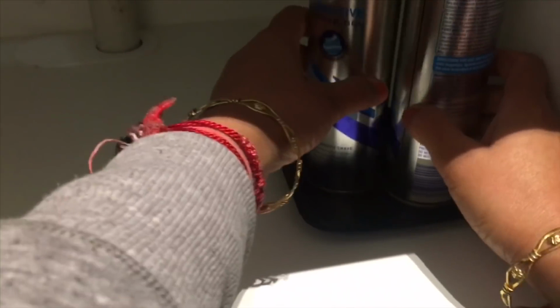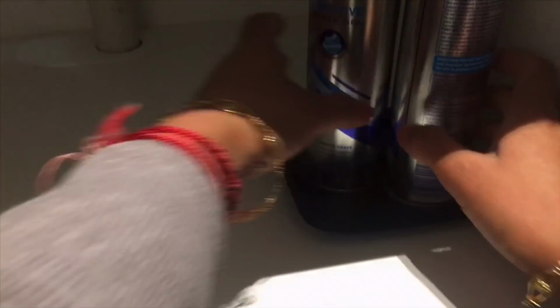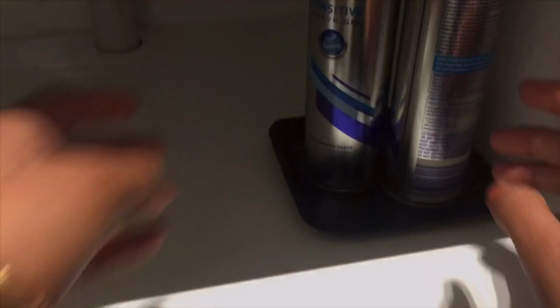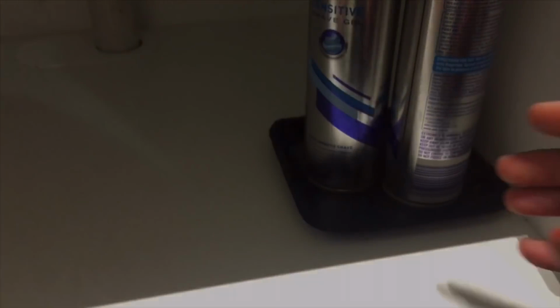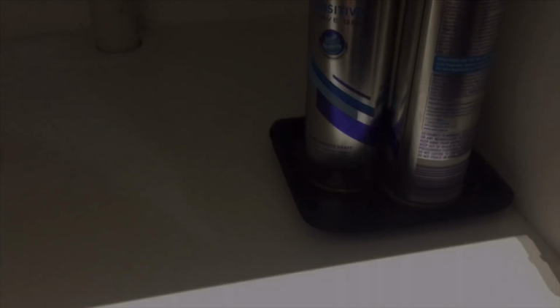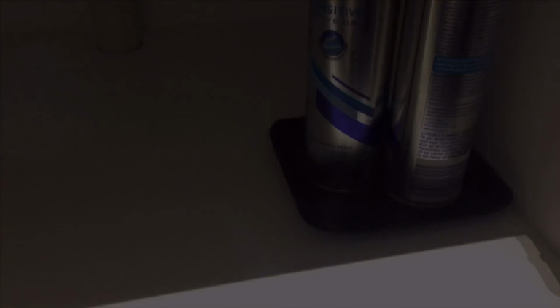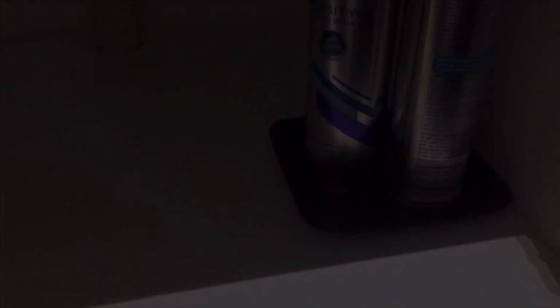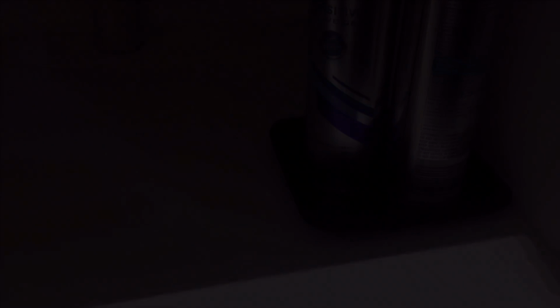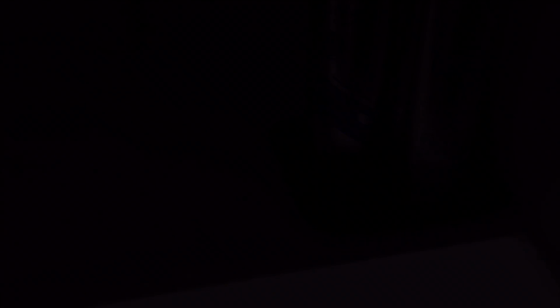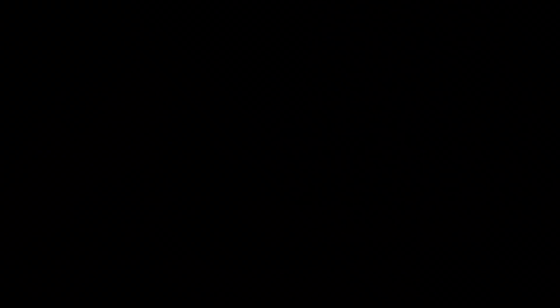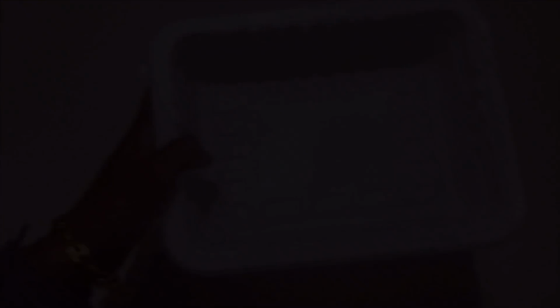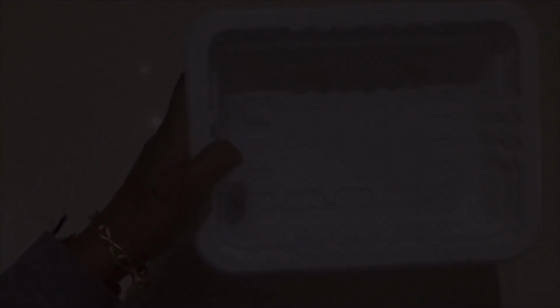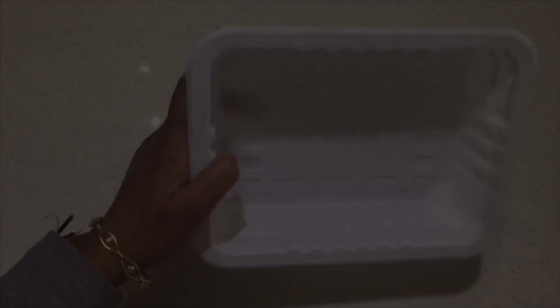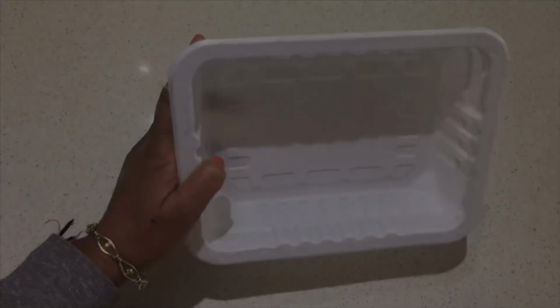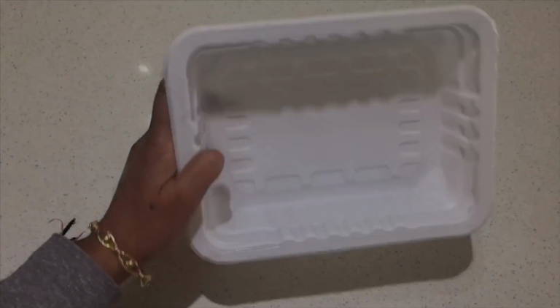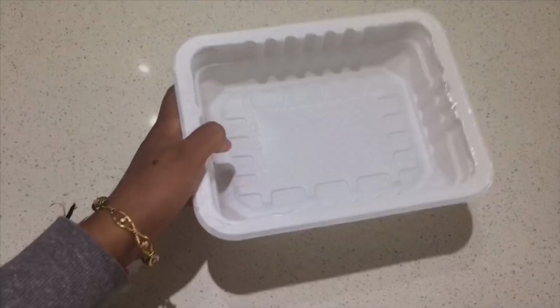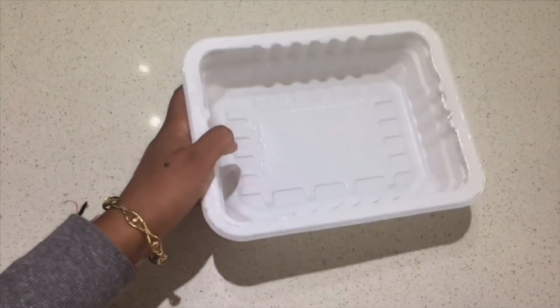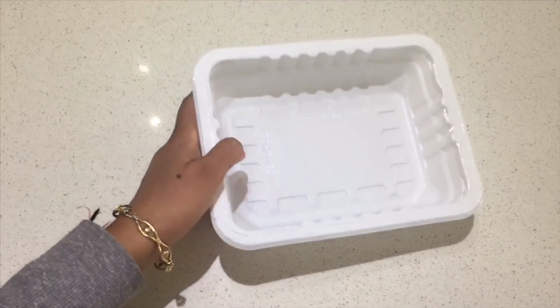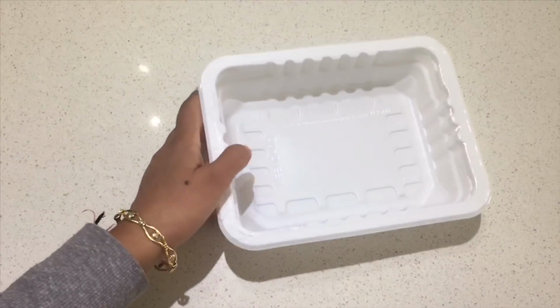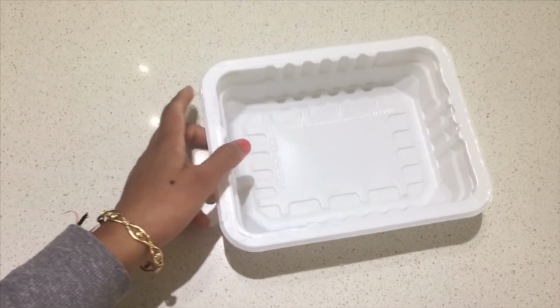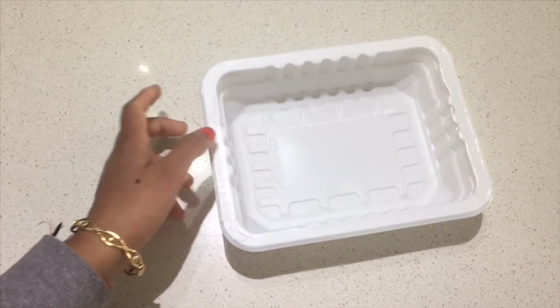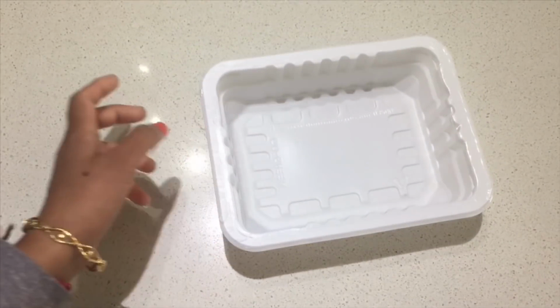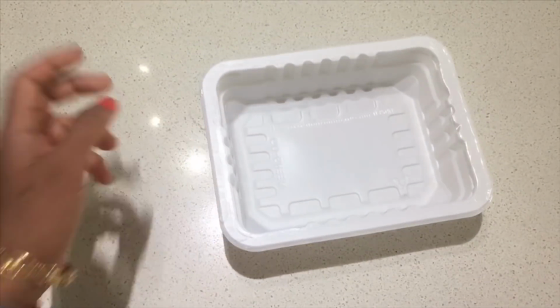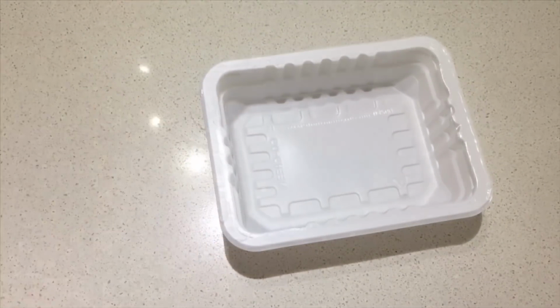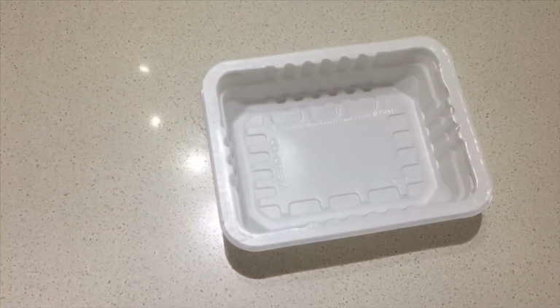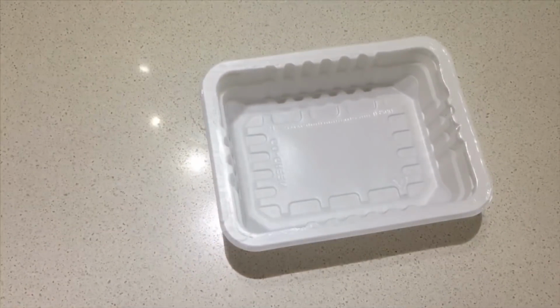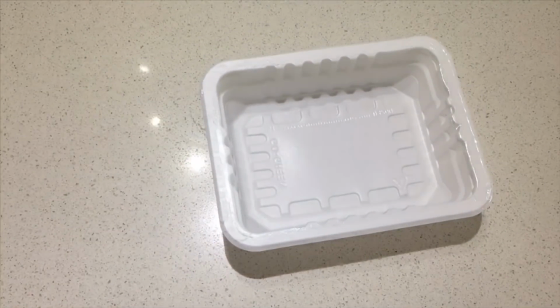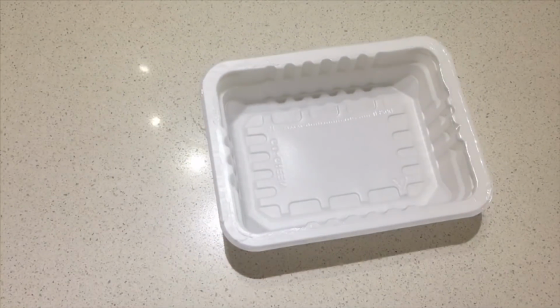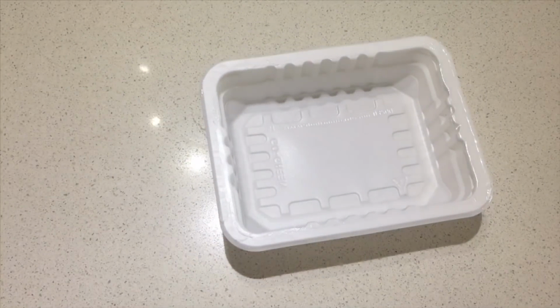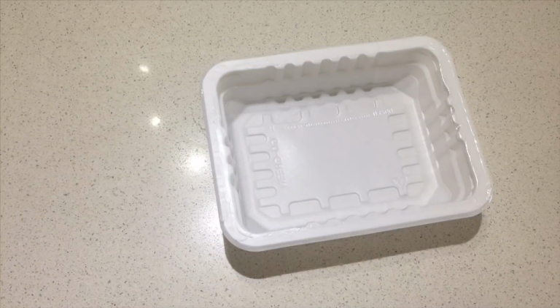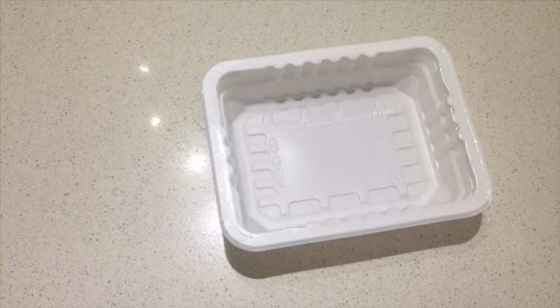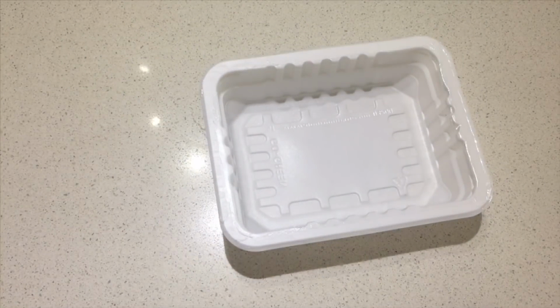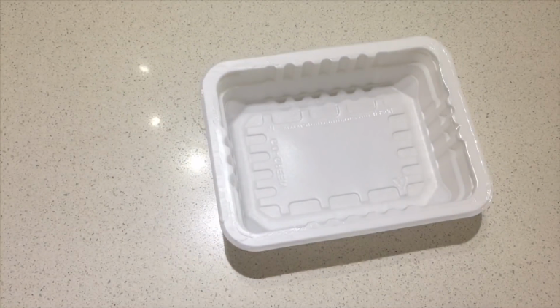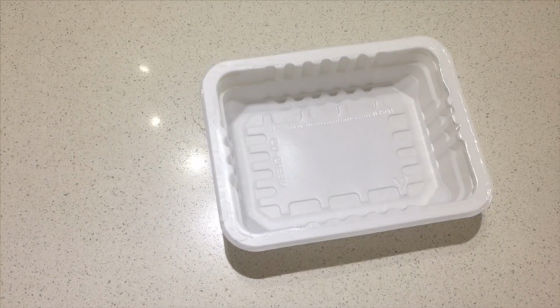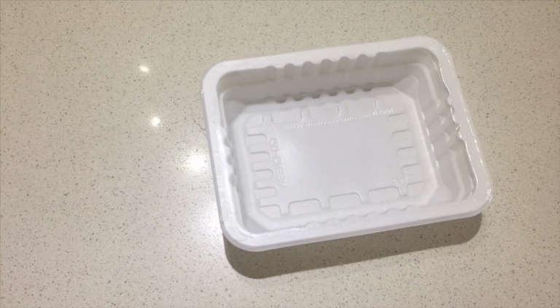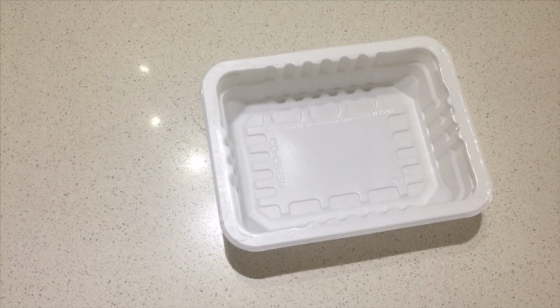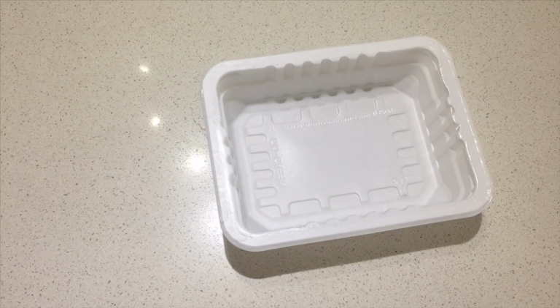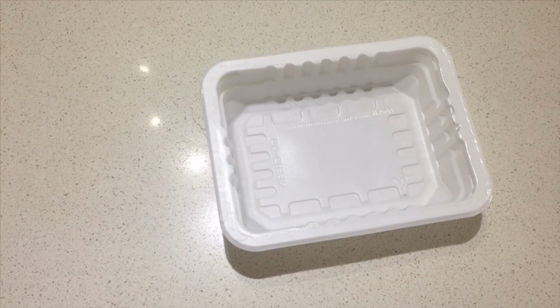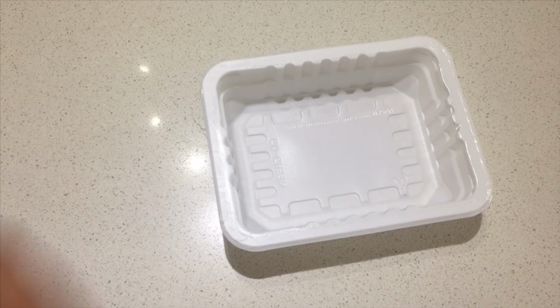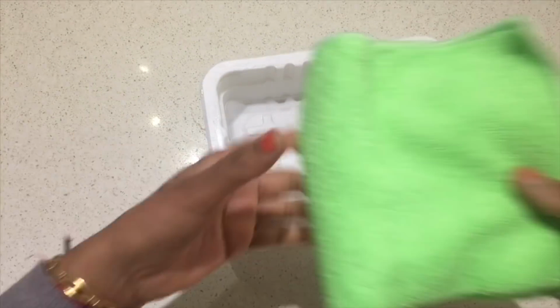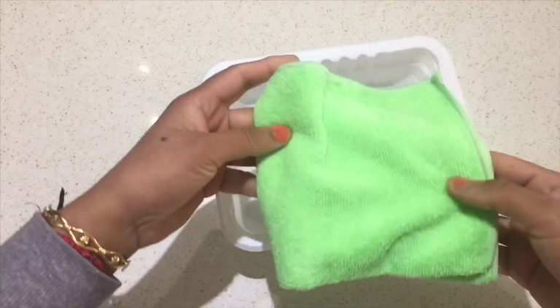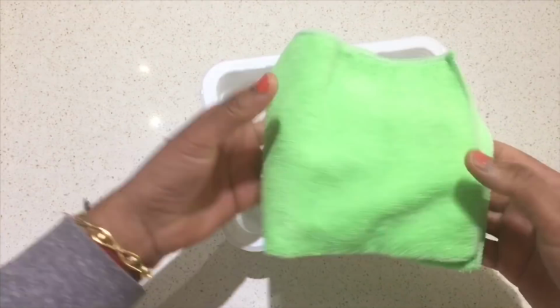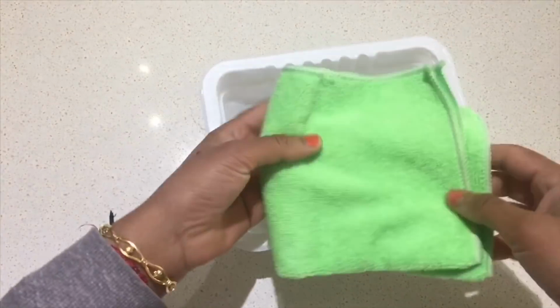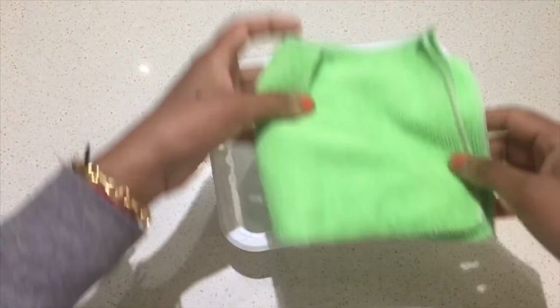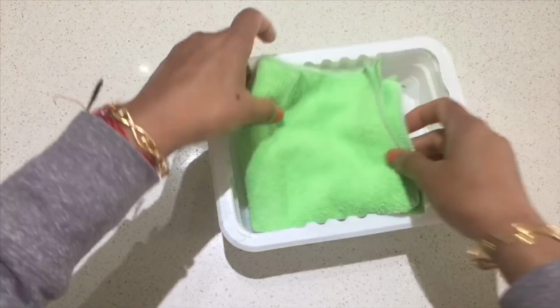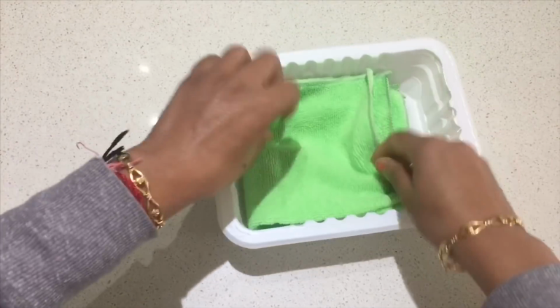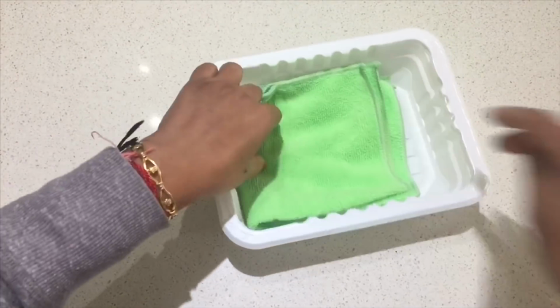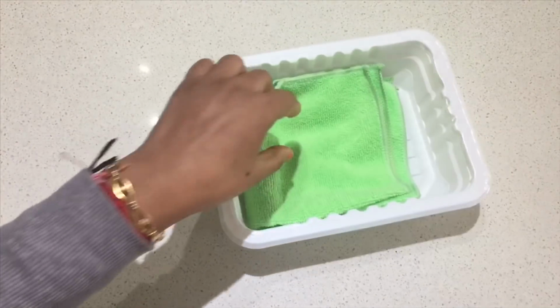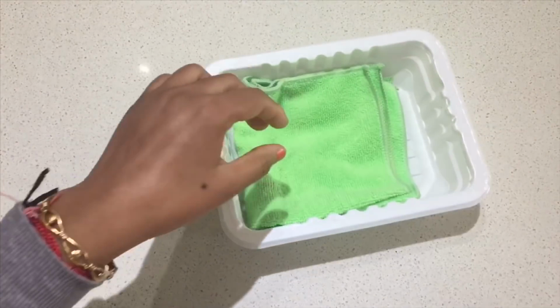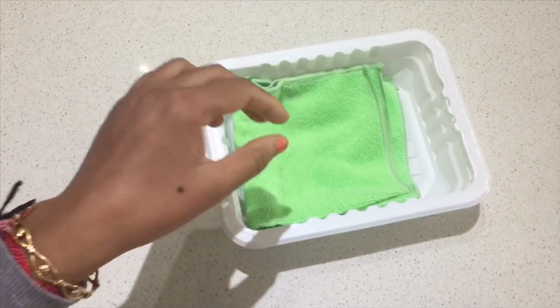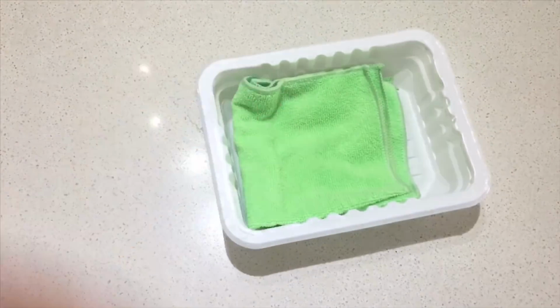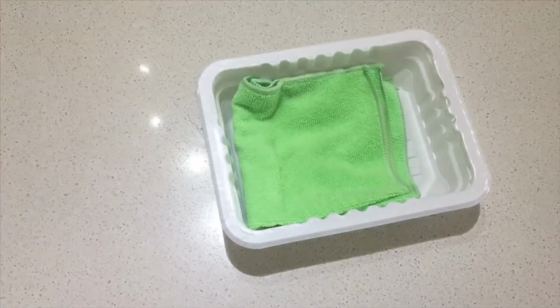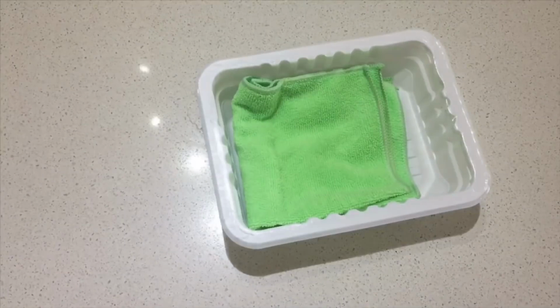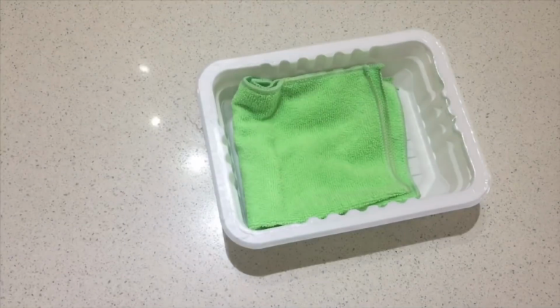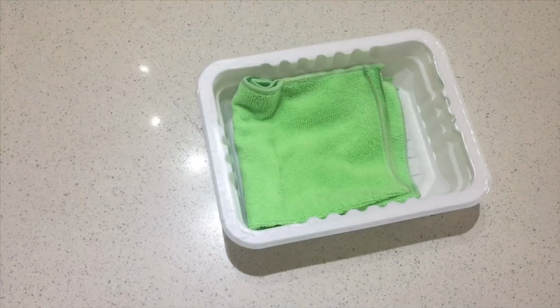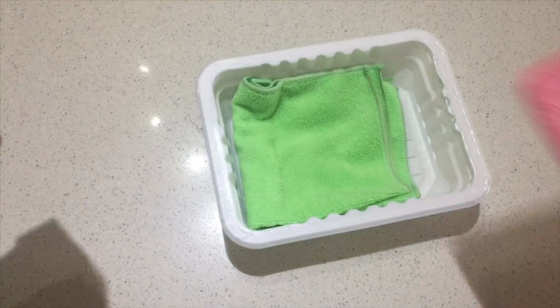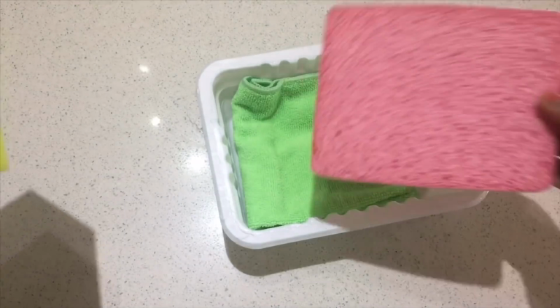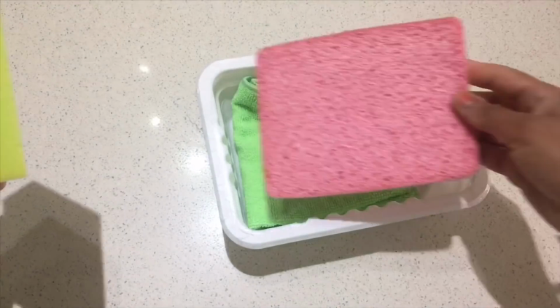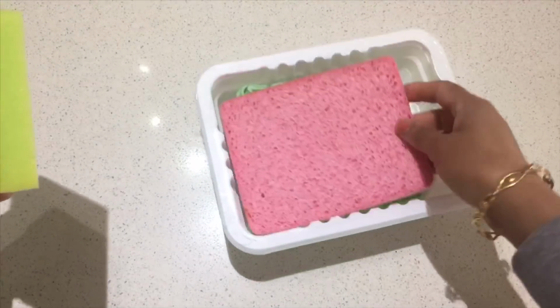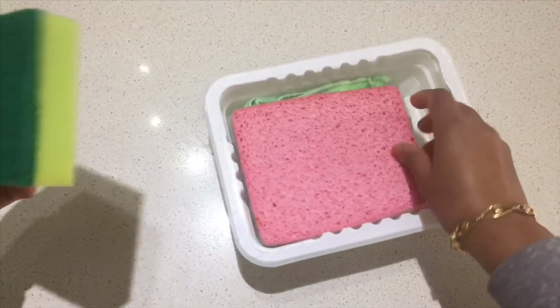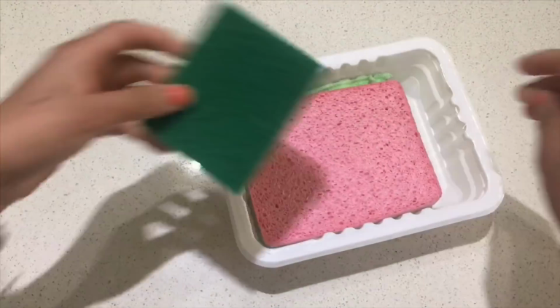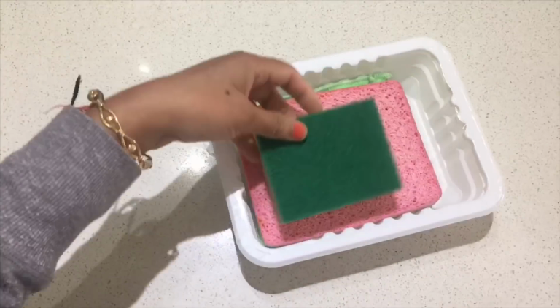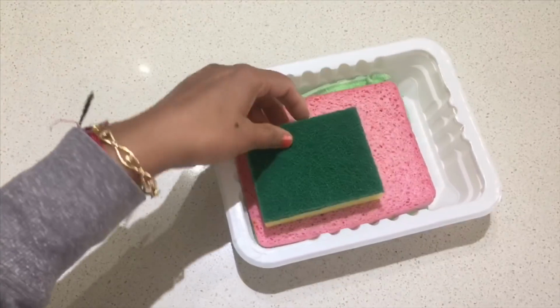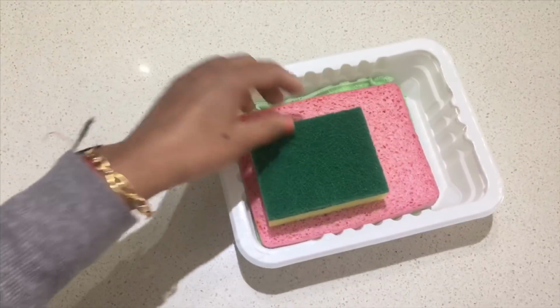These plastic boxes come with the packaging of some Indian sweets and I use them to store the cleaning supplies in the bathroom and laundry.